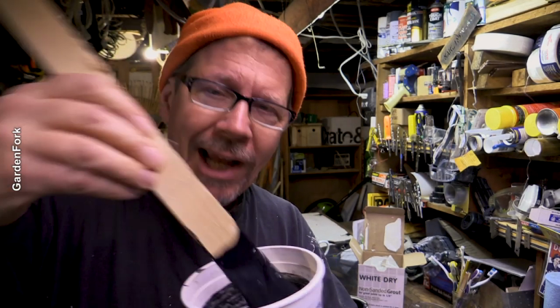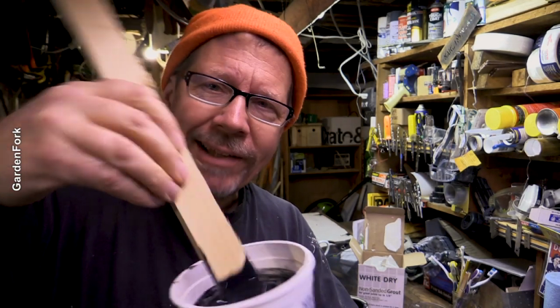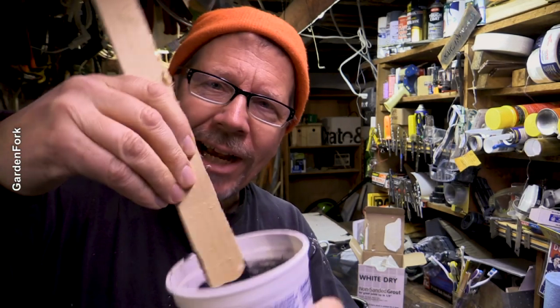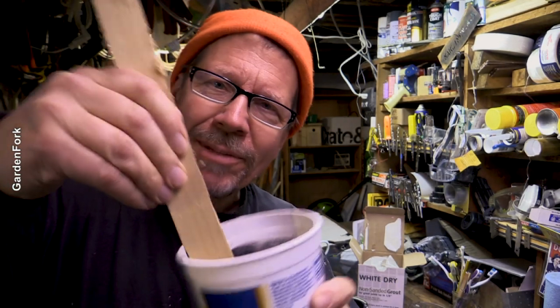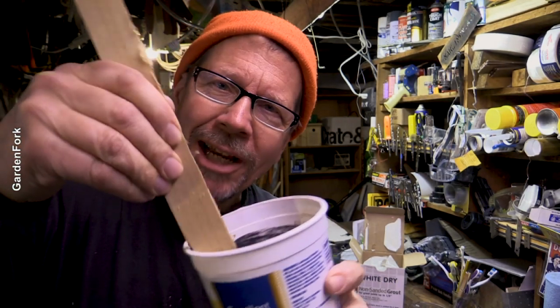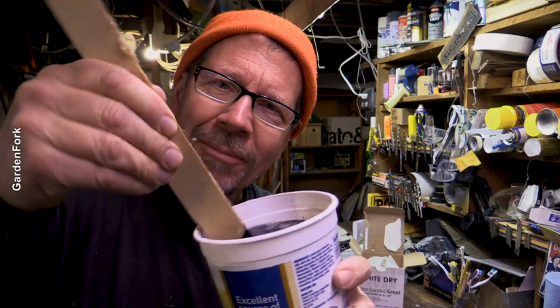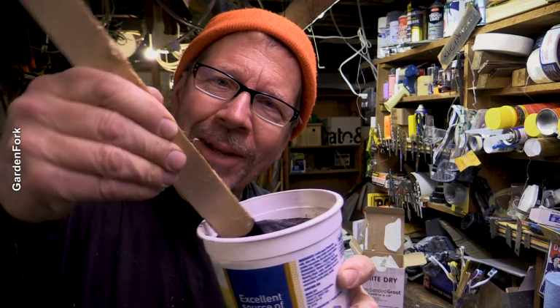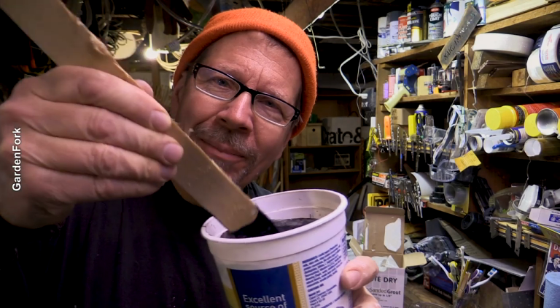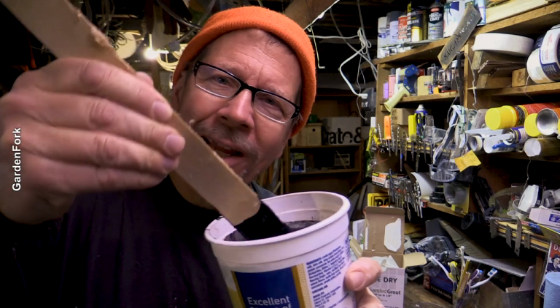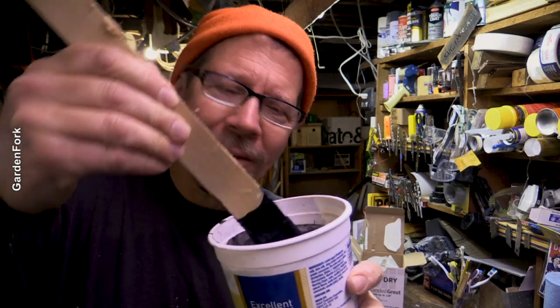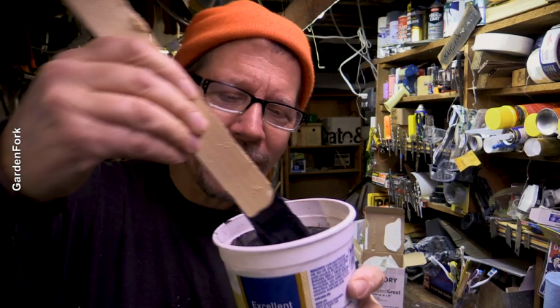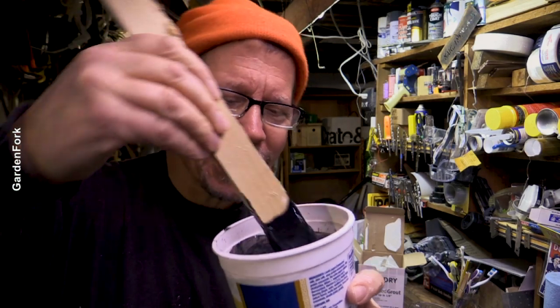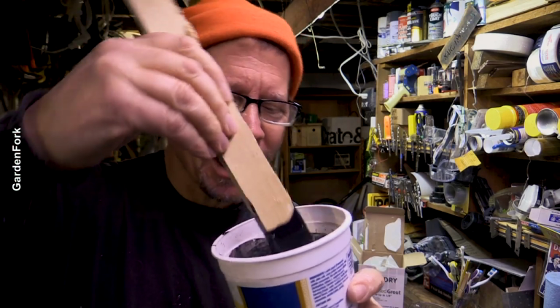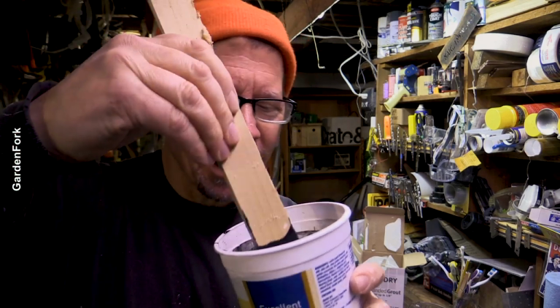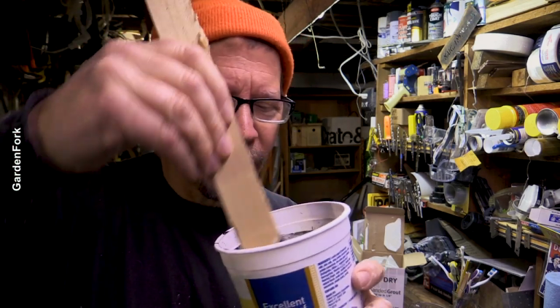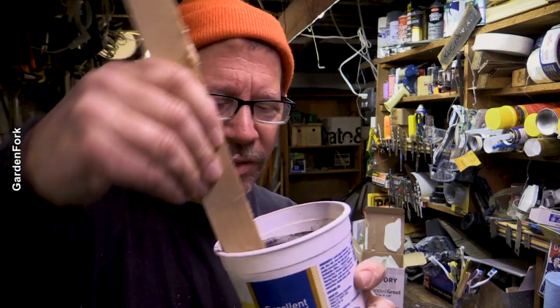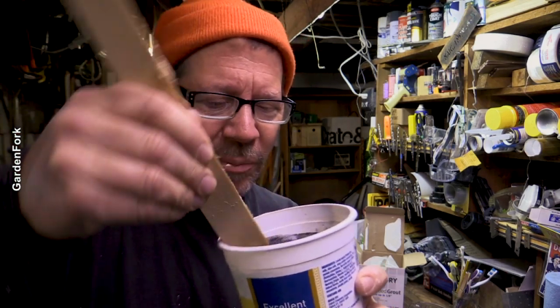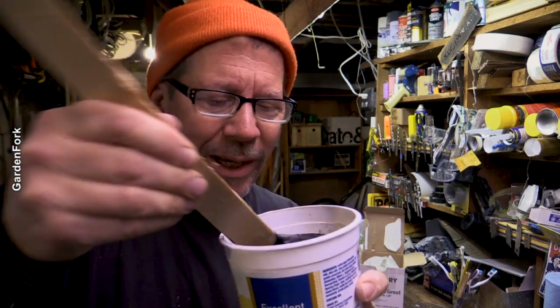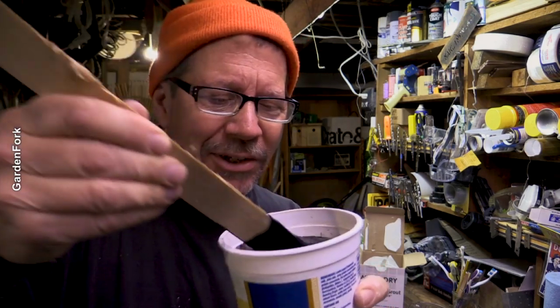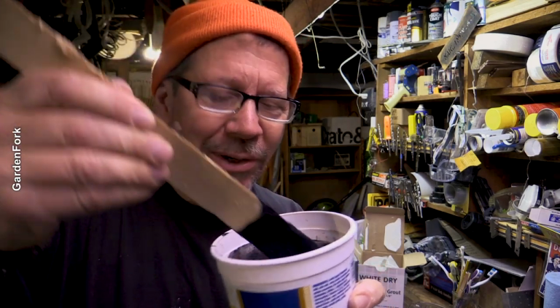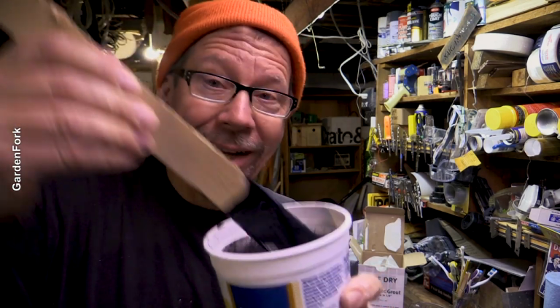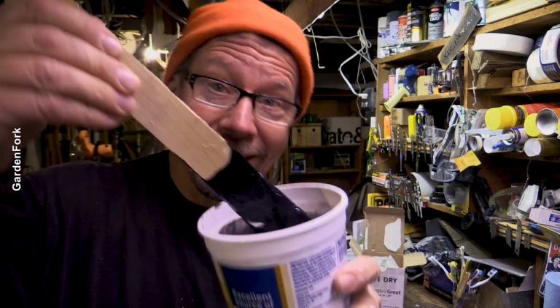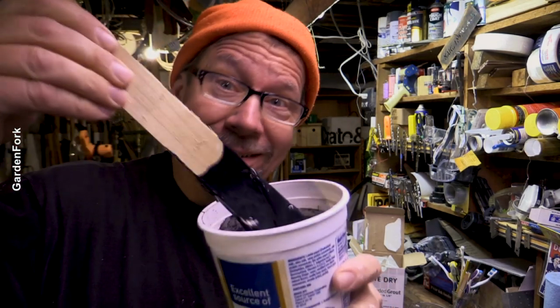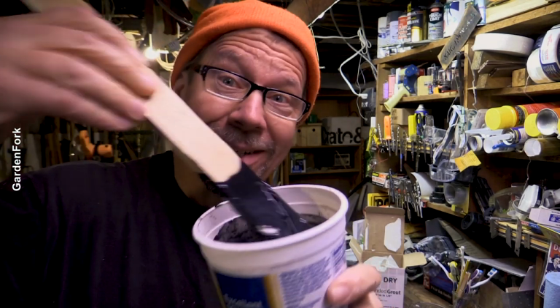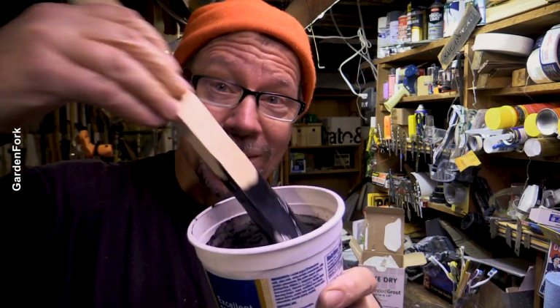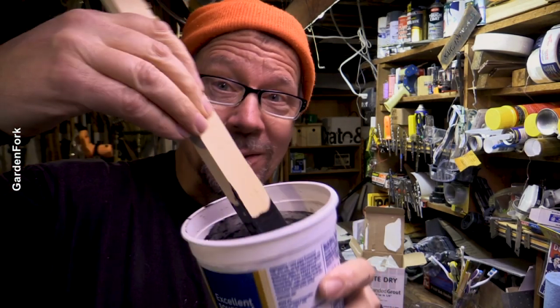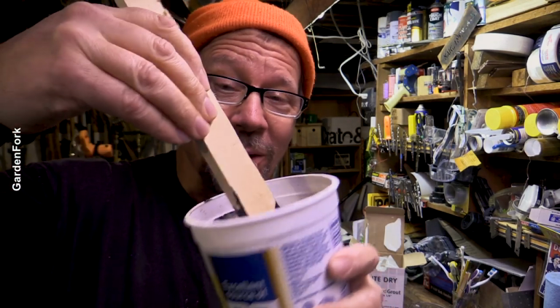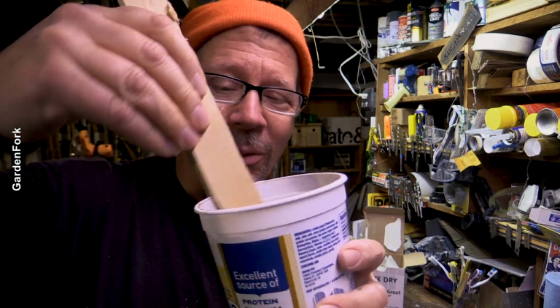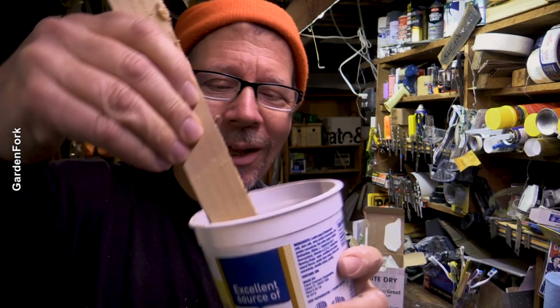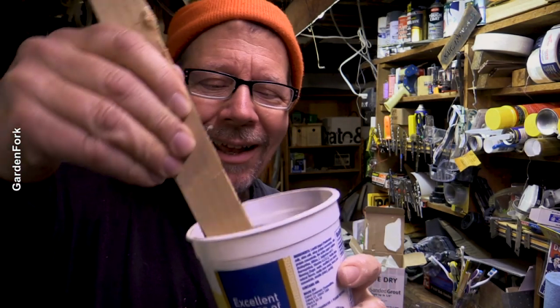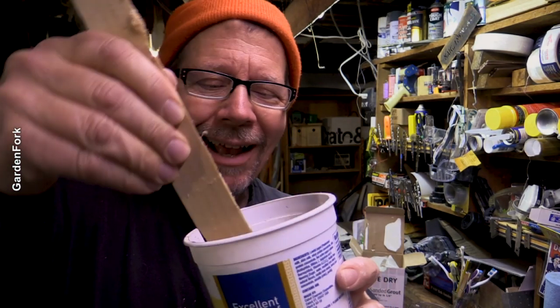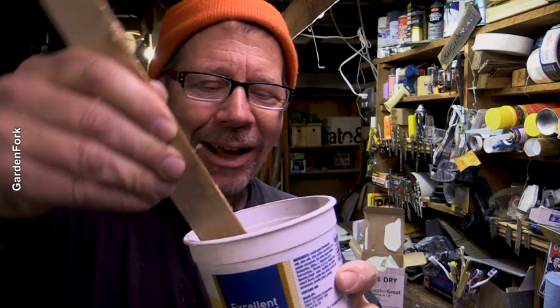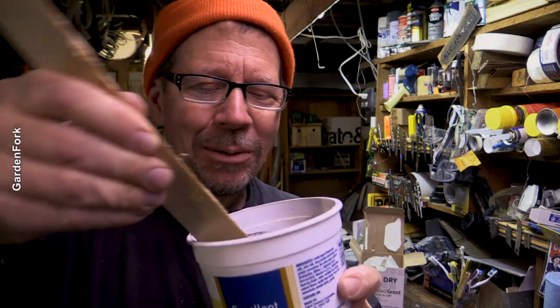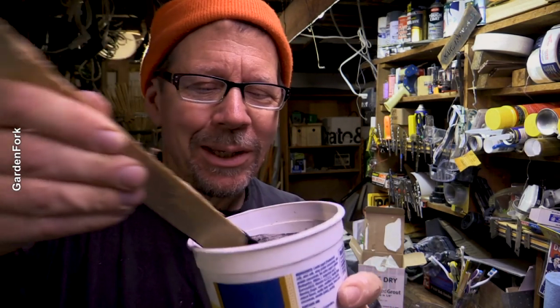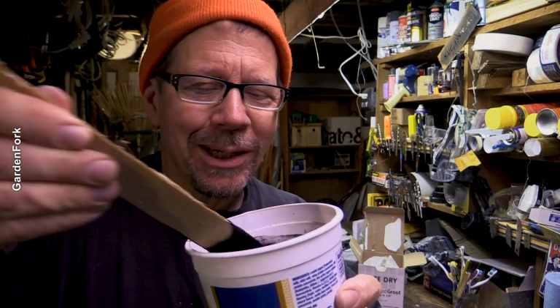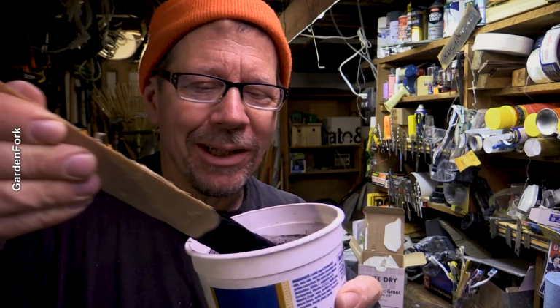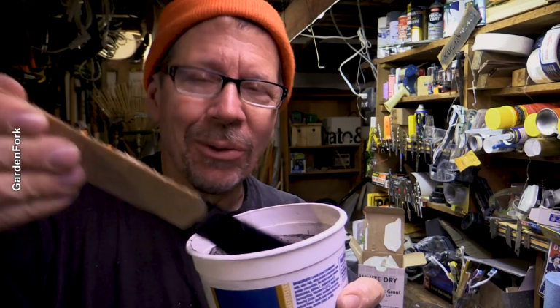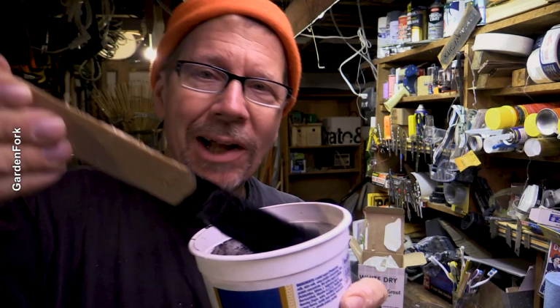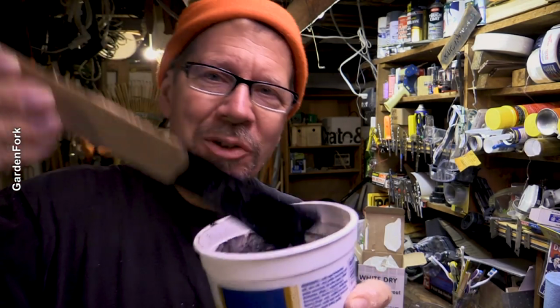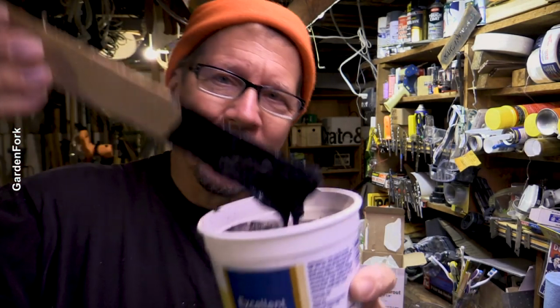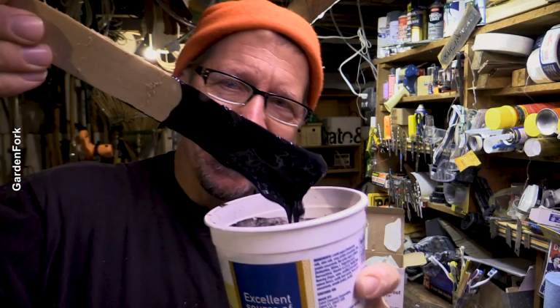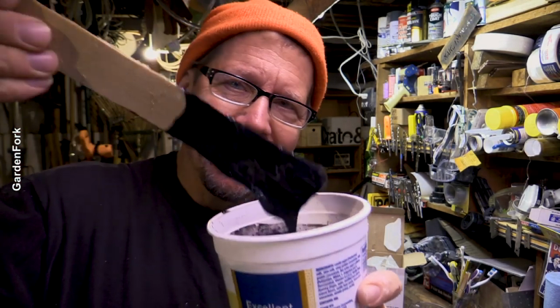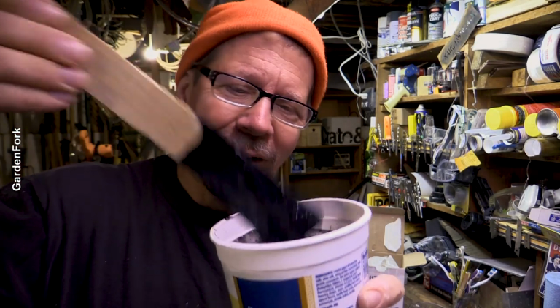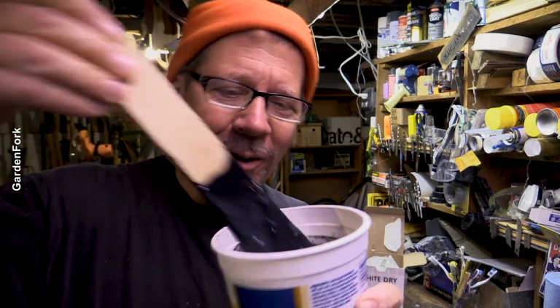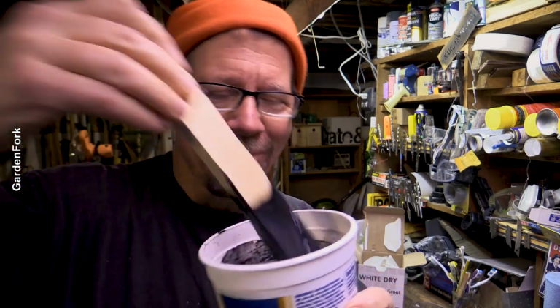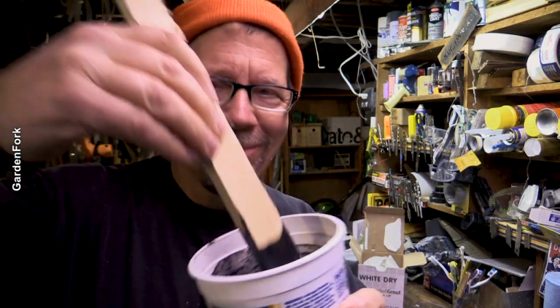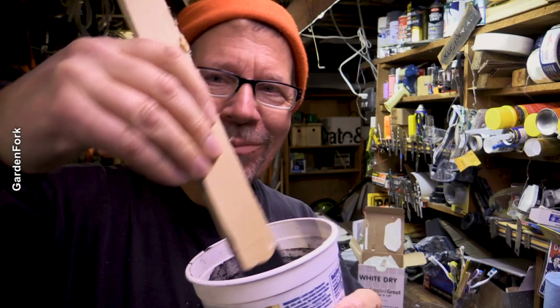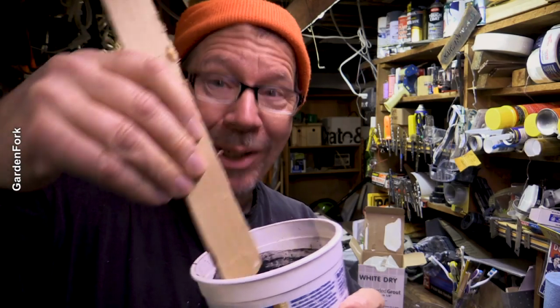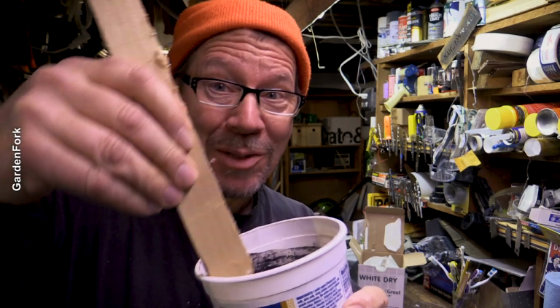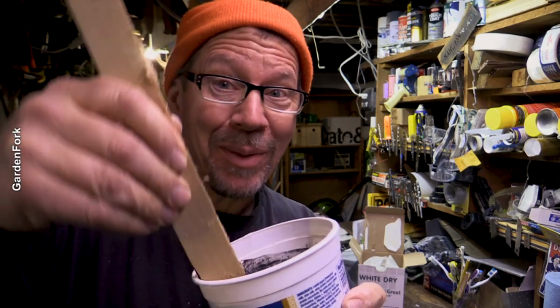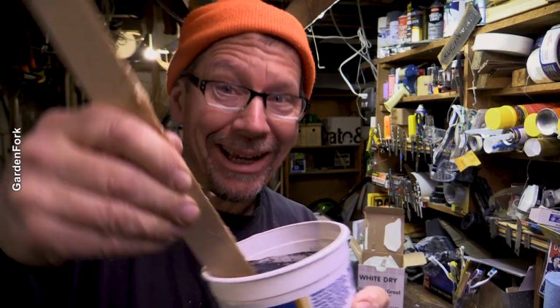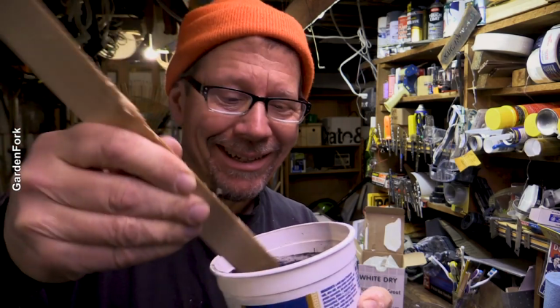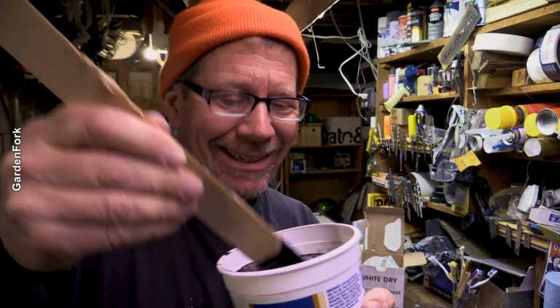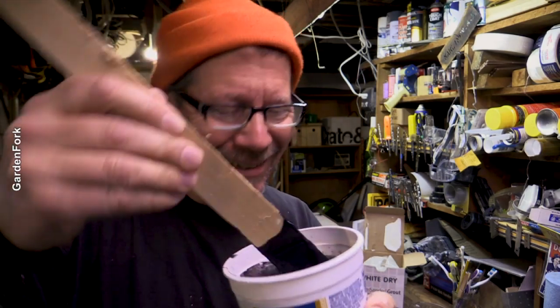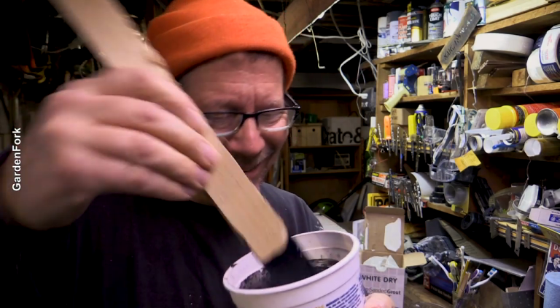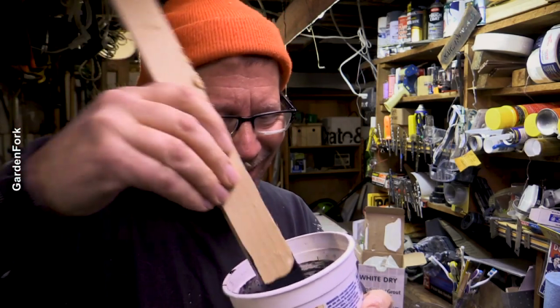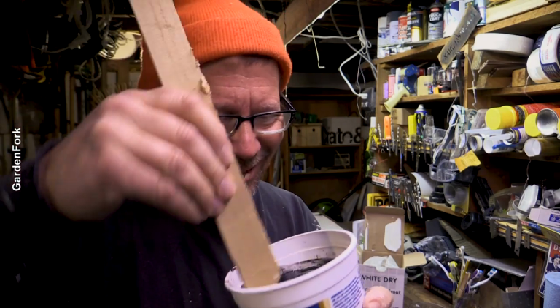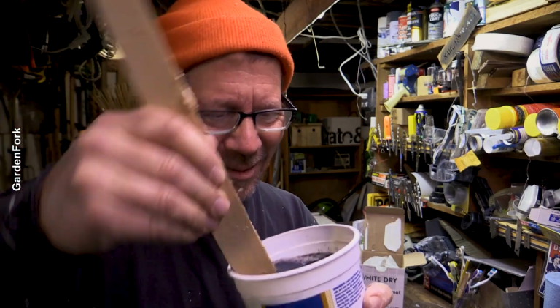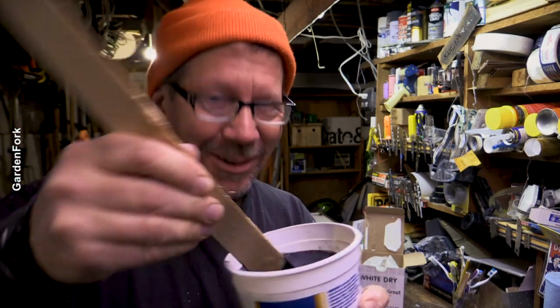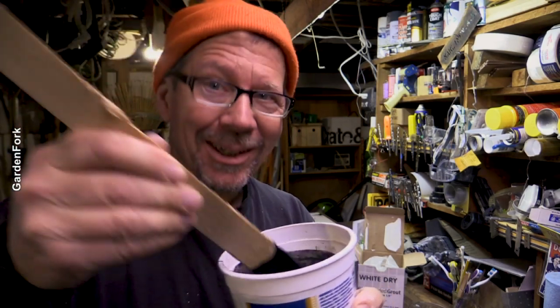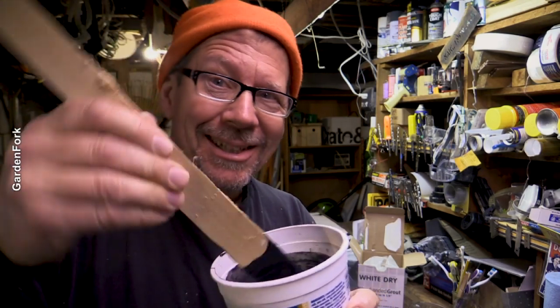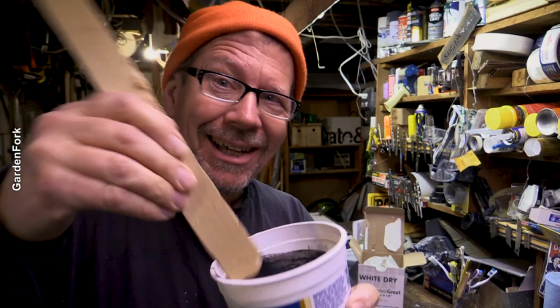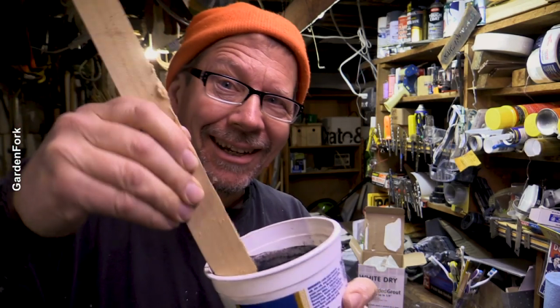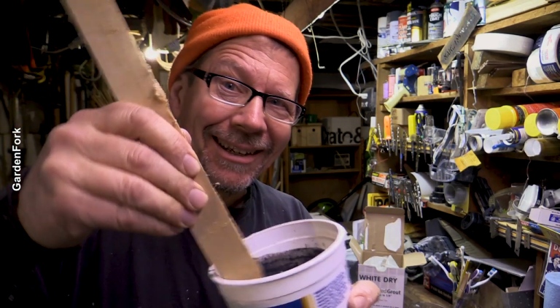Now we mix. A lot of times on the show I'm like, this is kind of like watching paint dry — and this is — so I don't think you need to watch me mix paint. Very exciting.